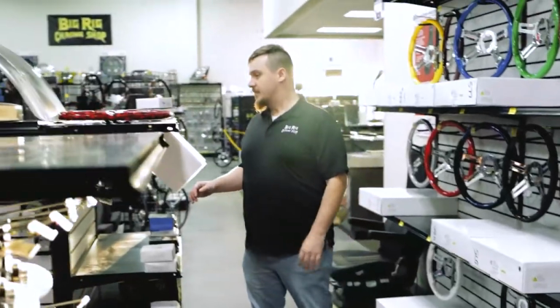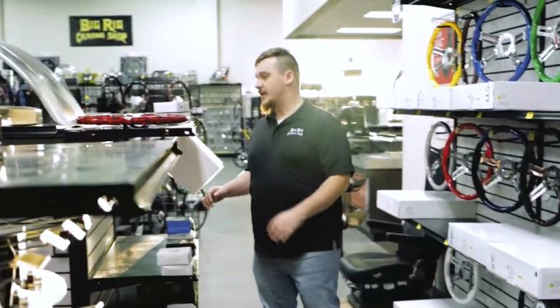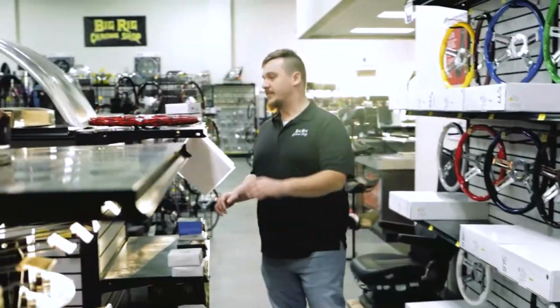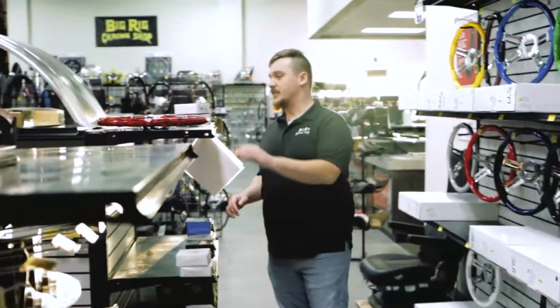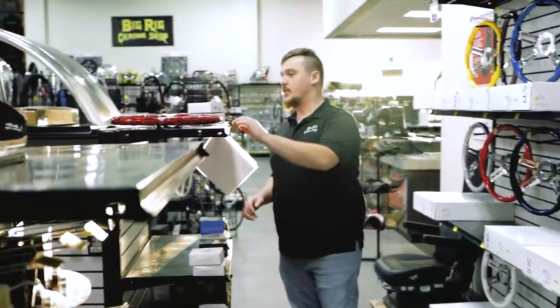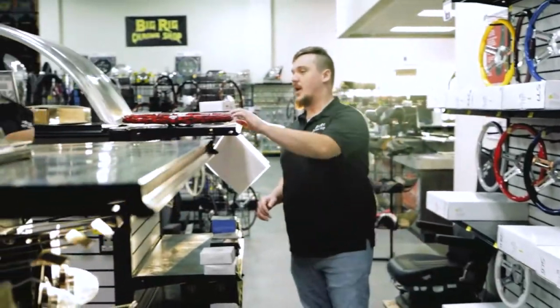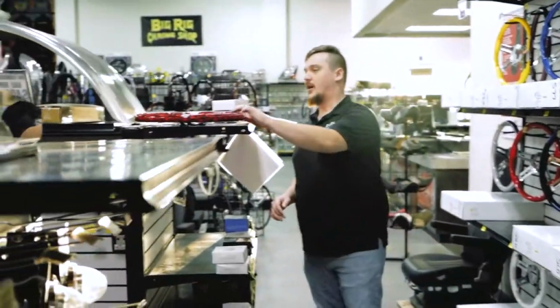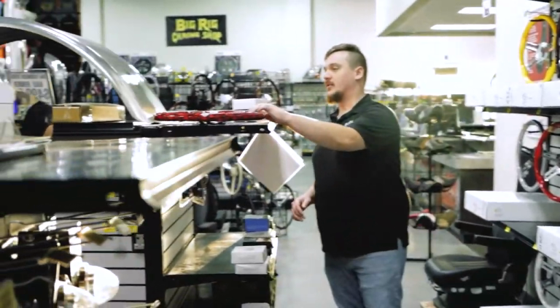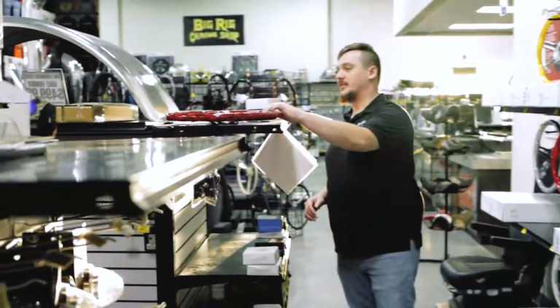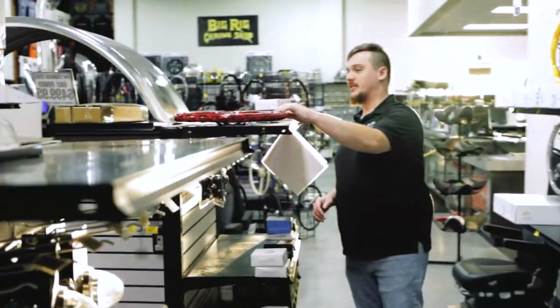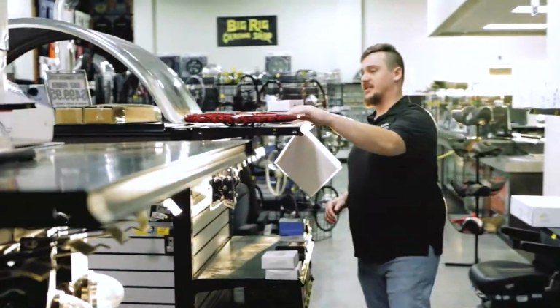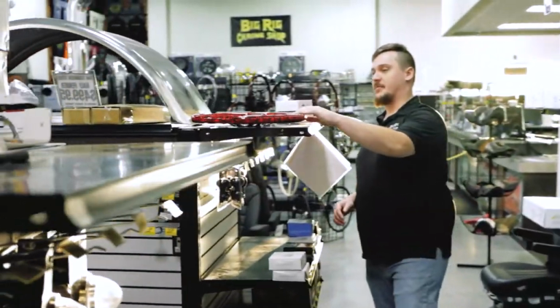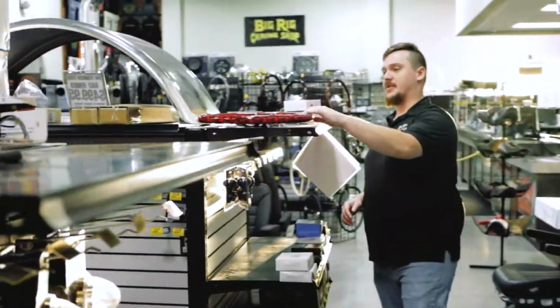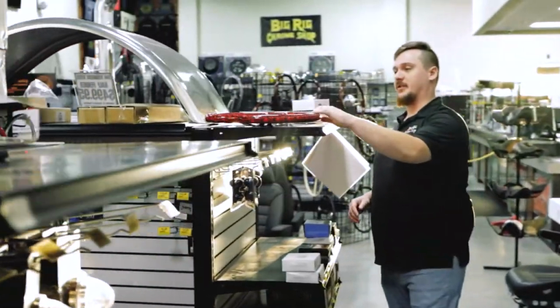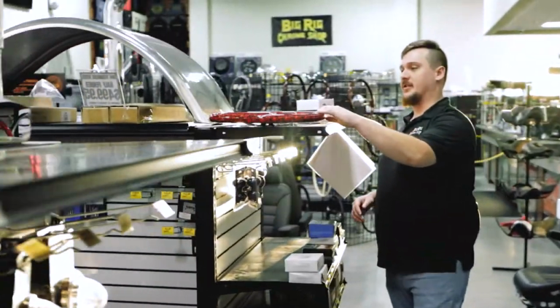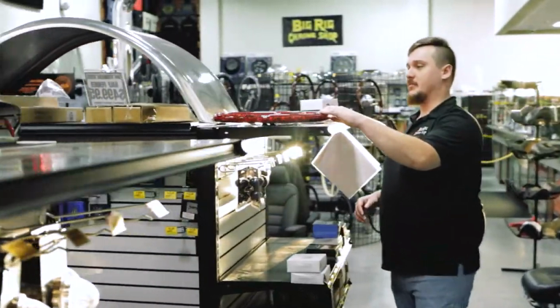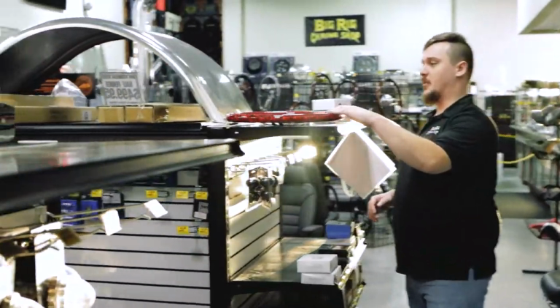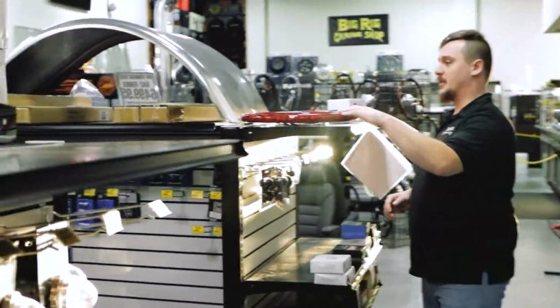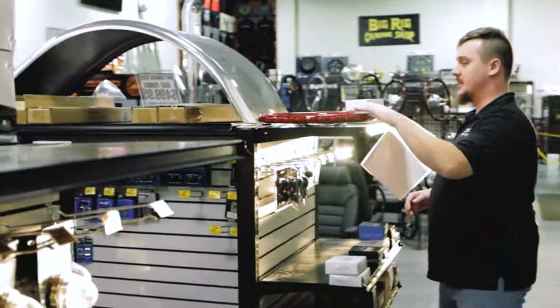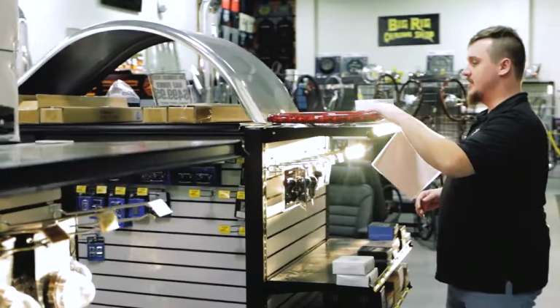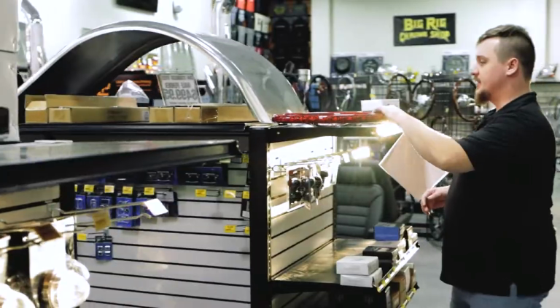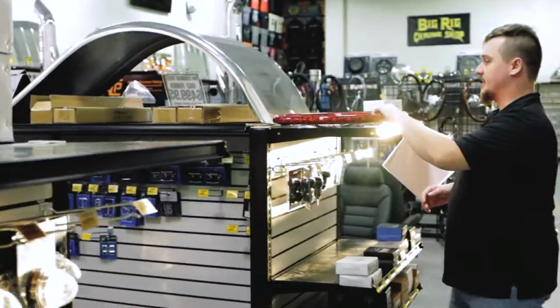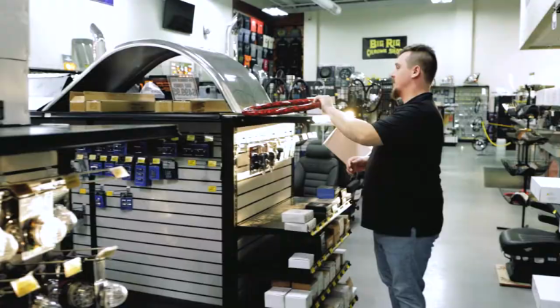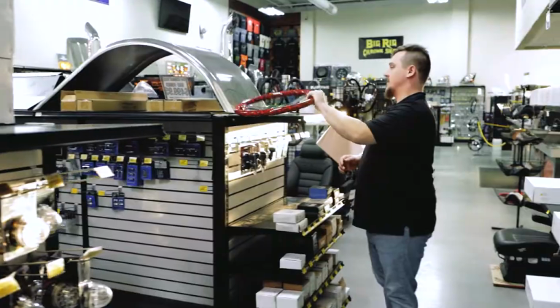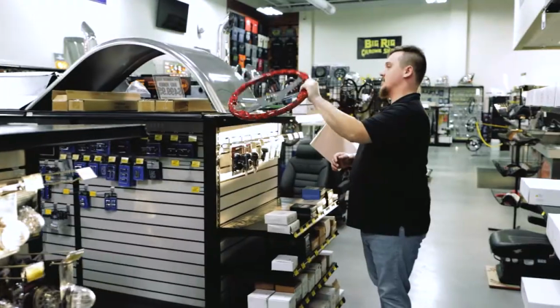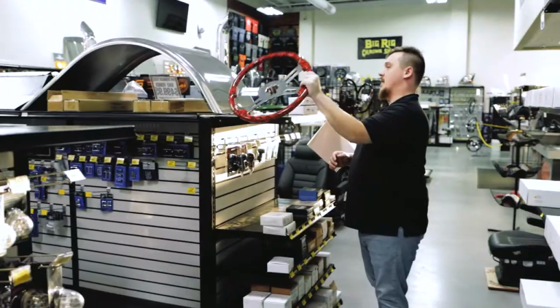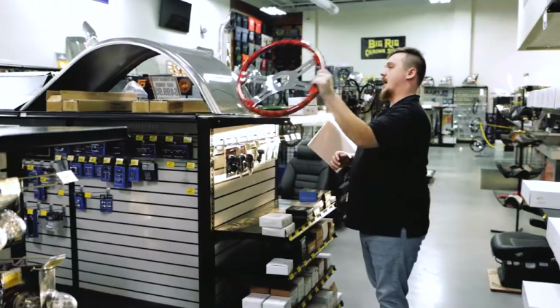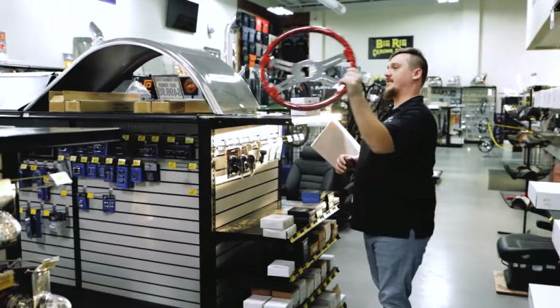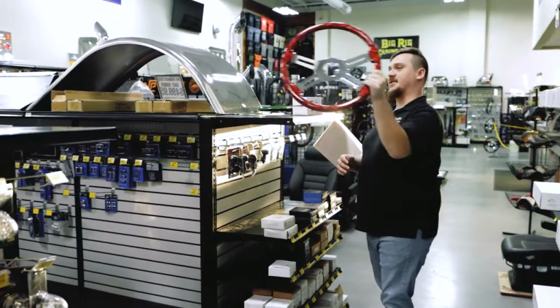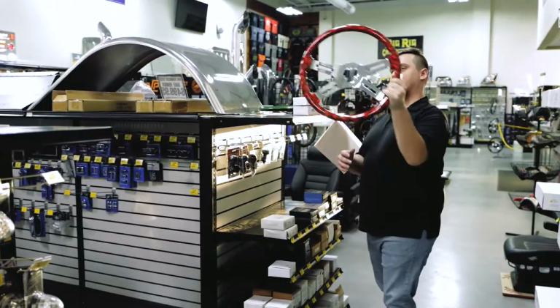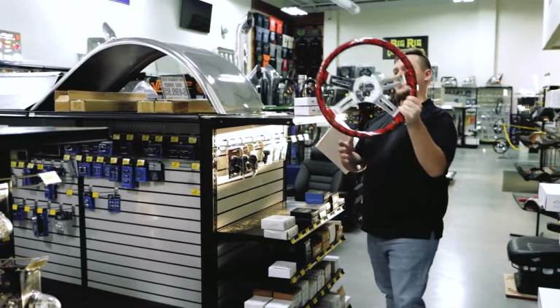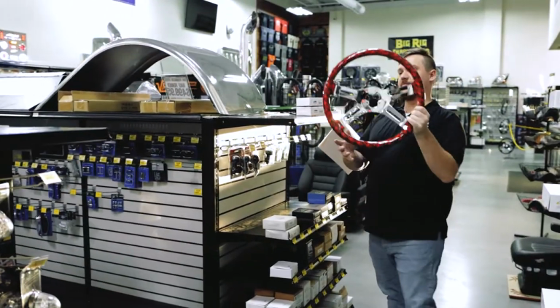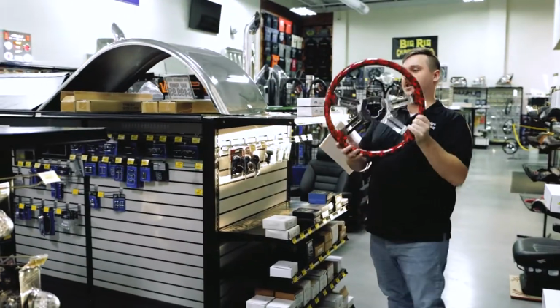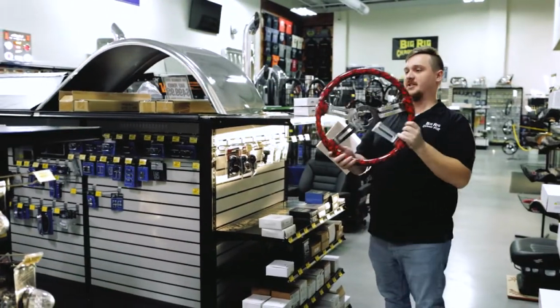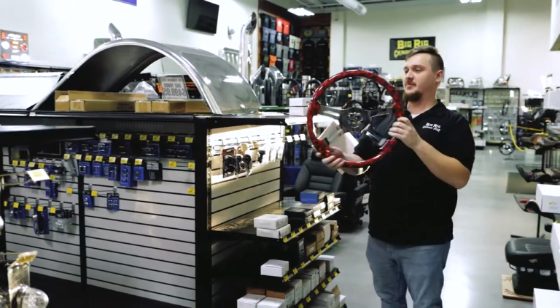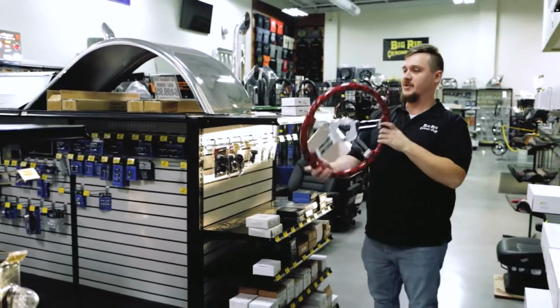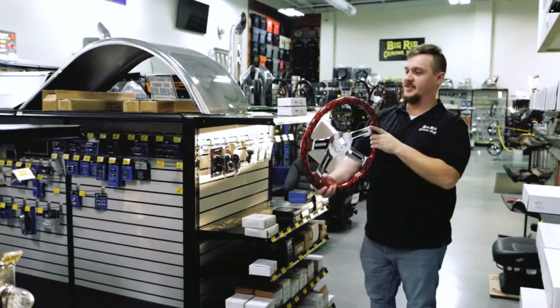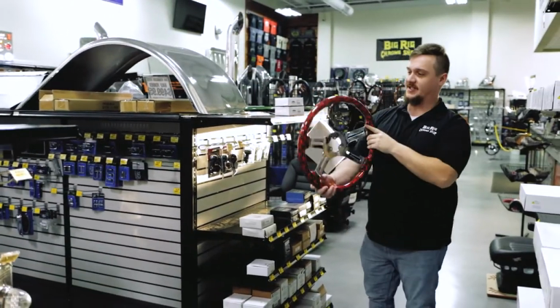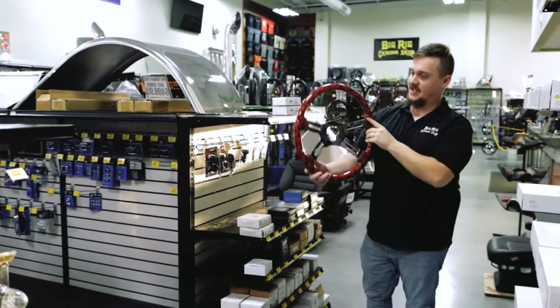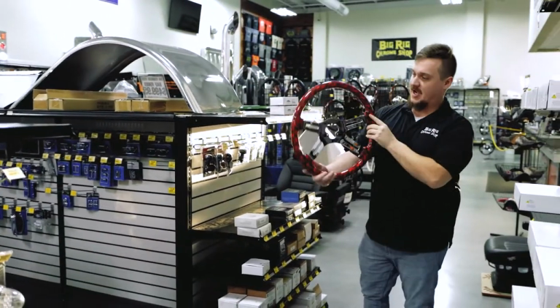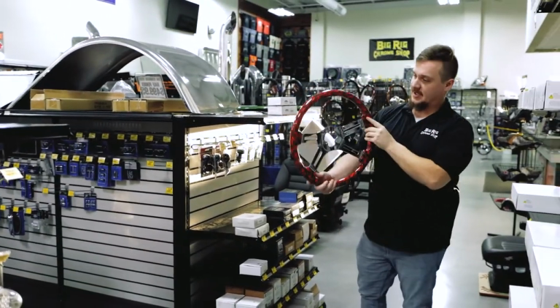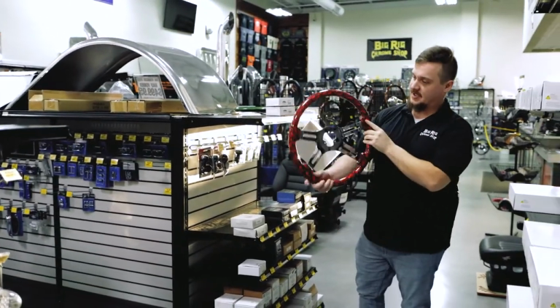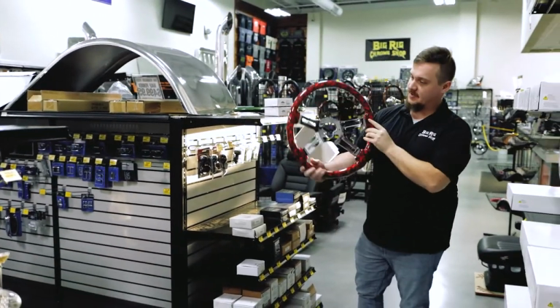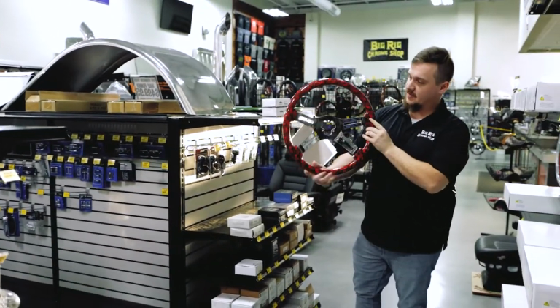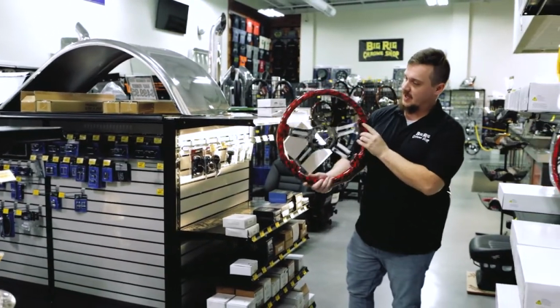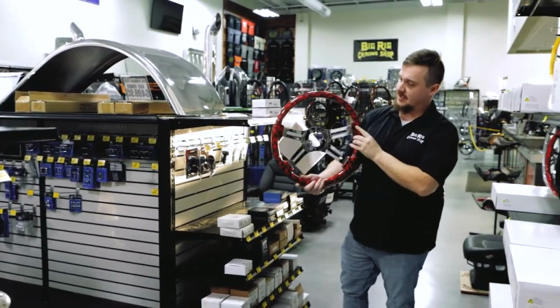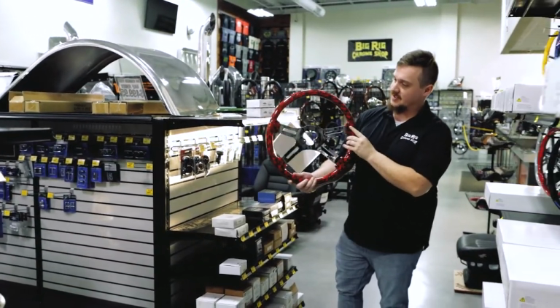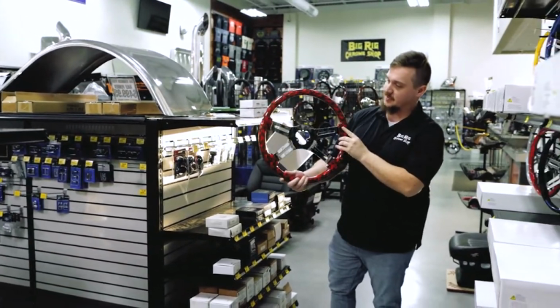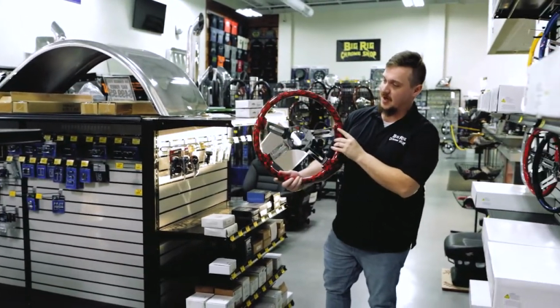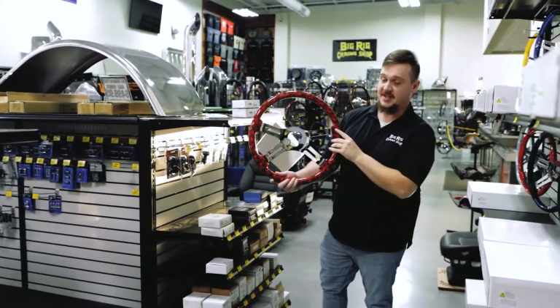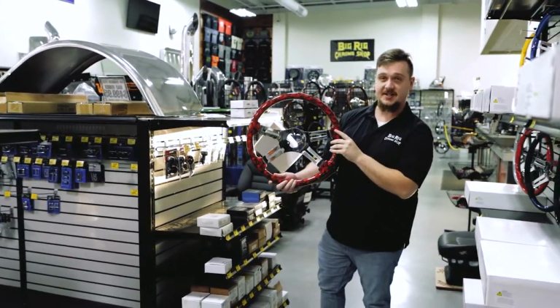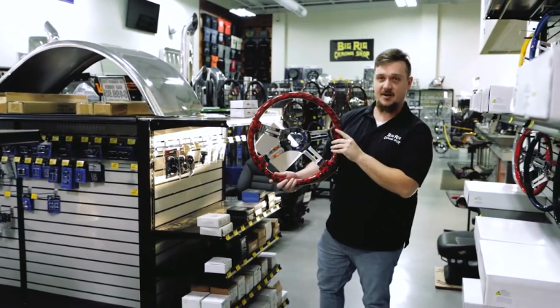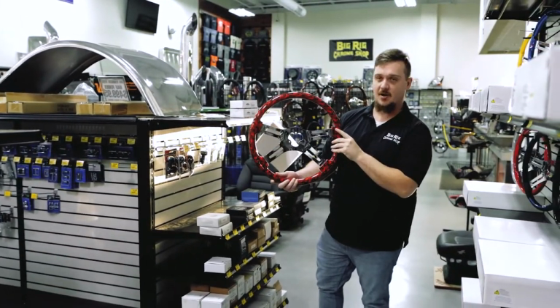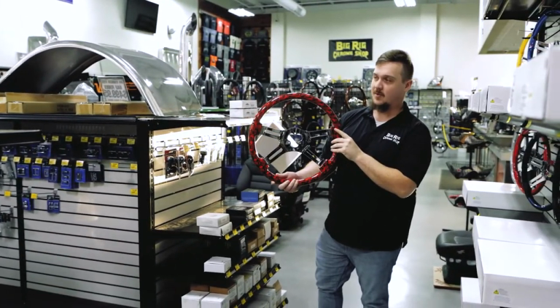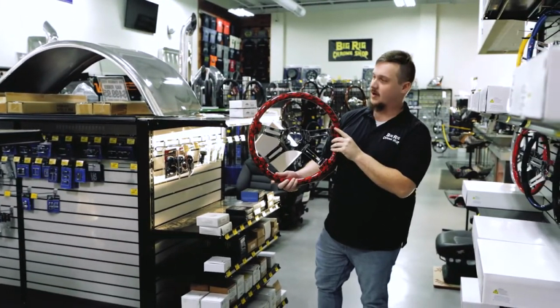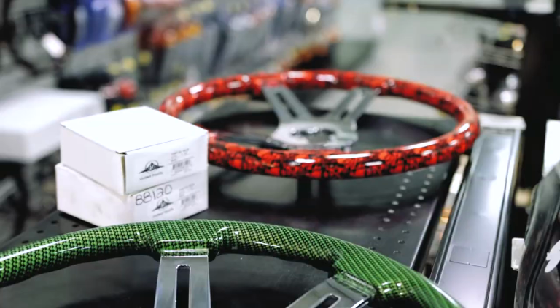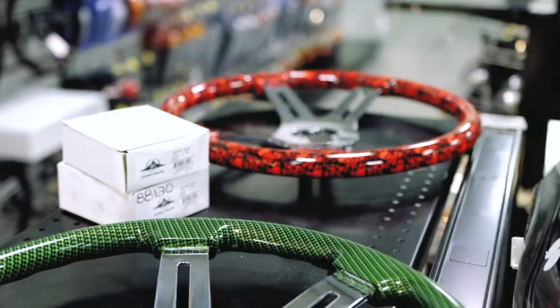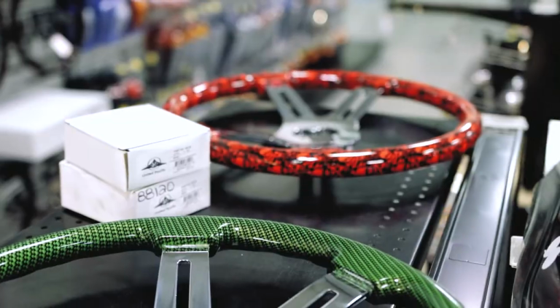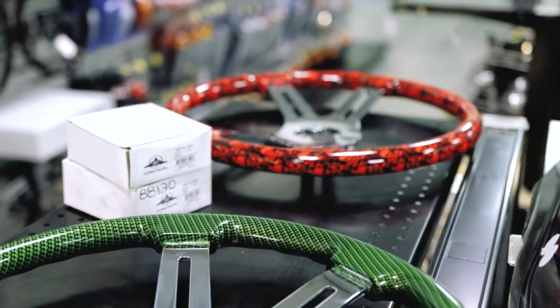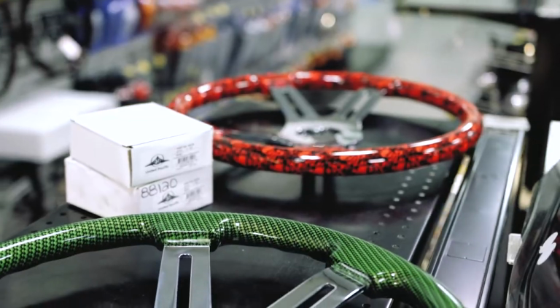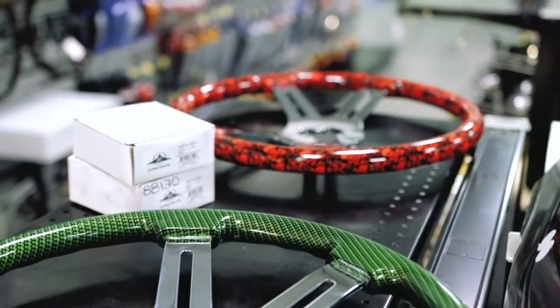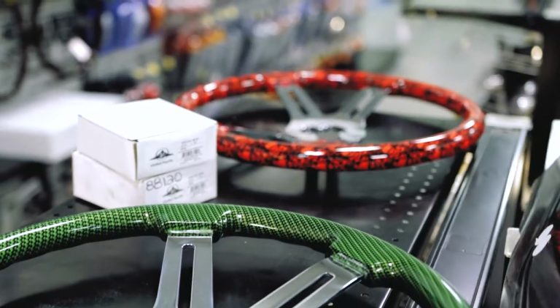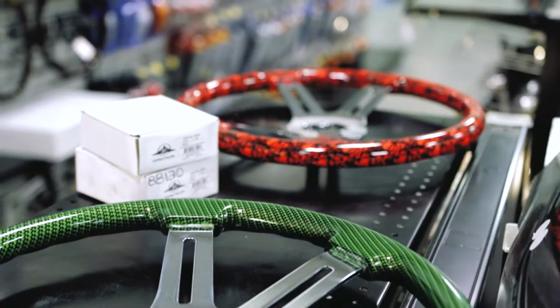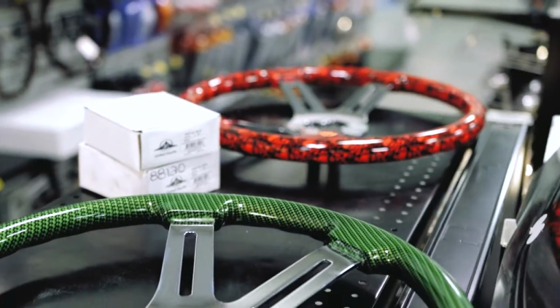If you are looking for something a little more niche, we do have some custom wheels in stock too, like this Red Skull one, which is pretty sweet.